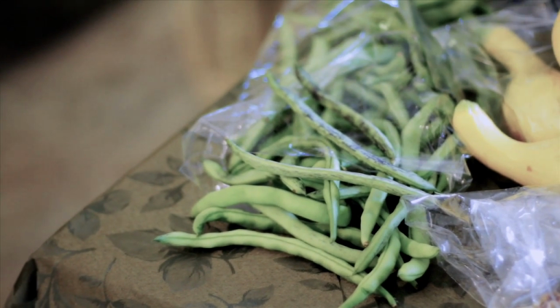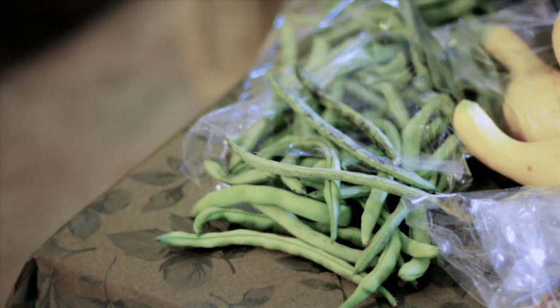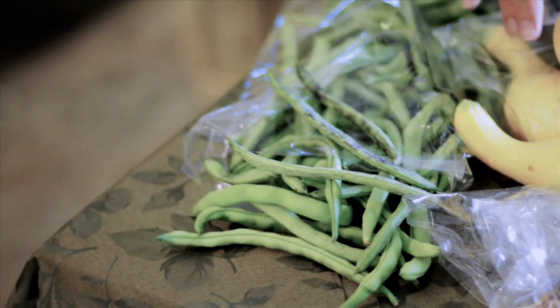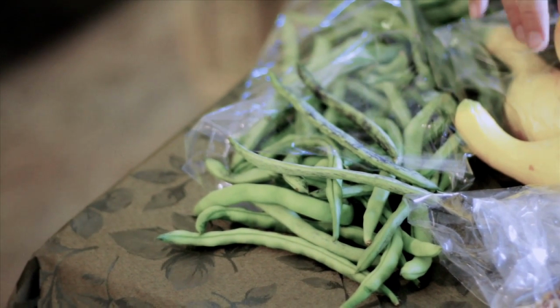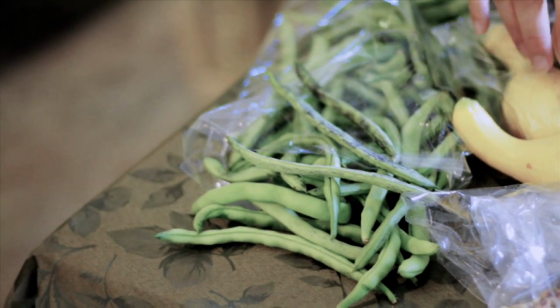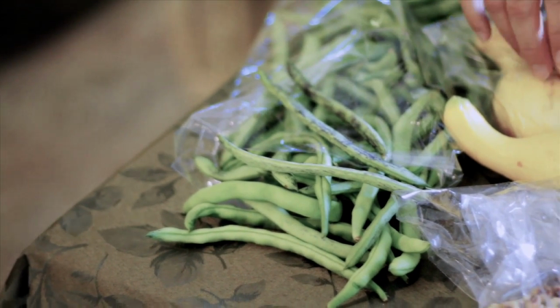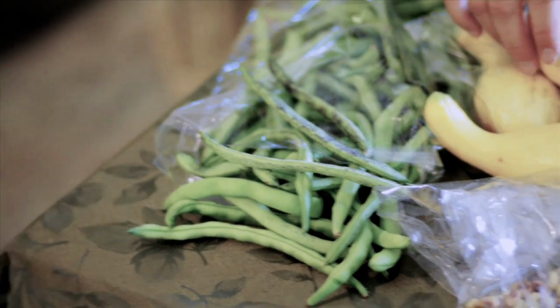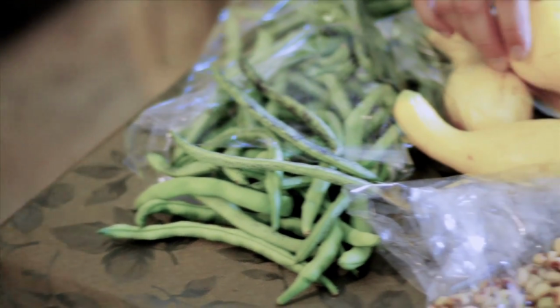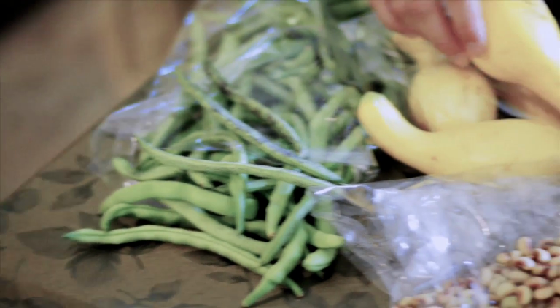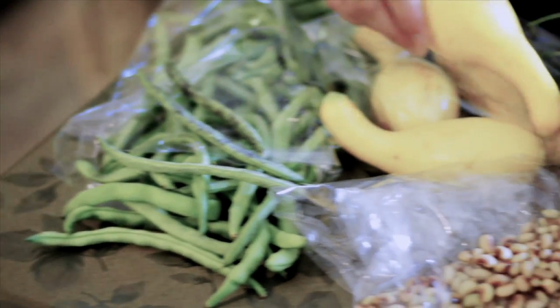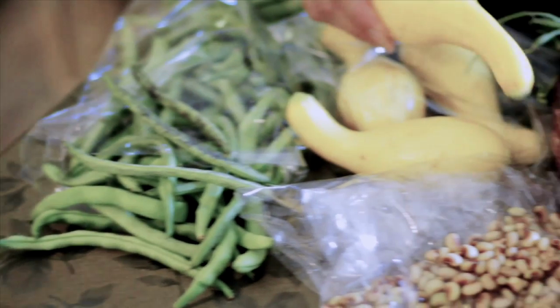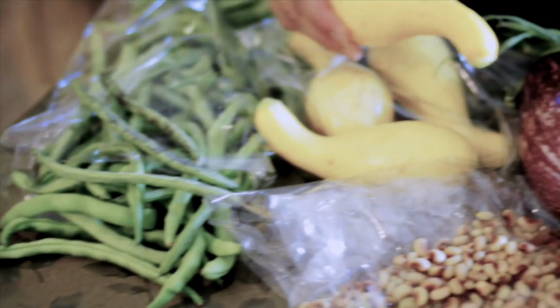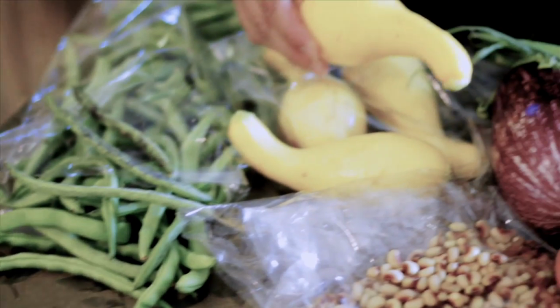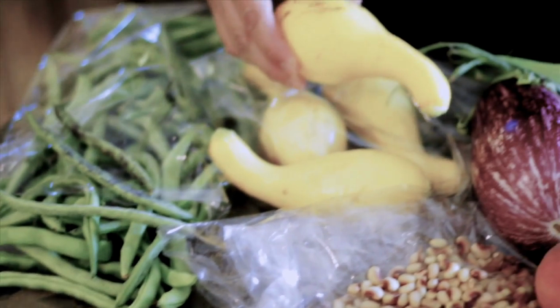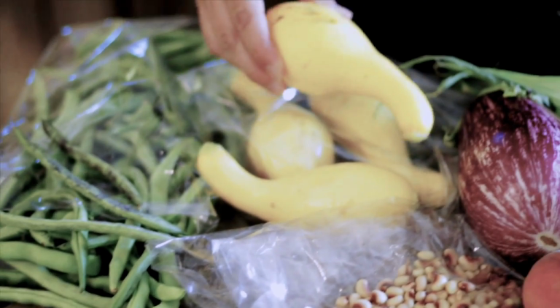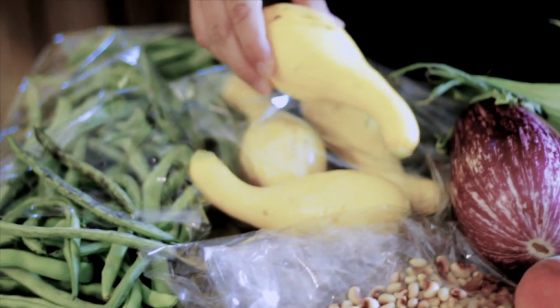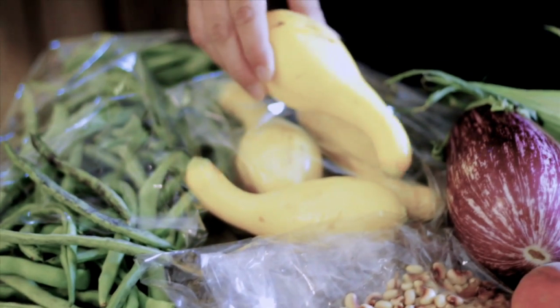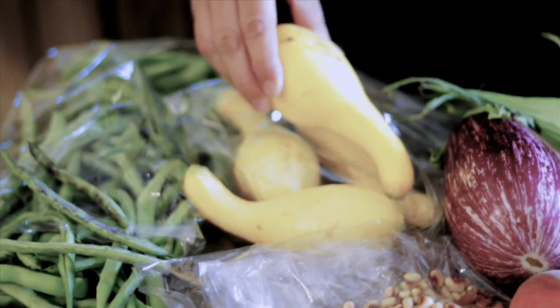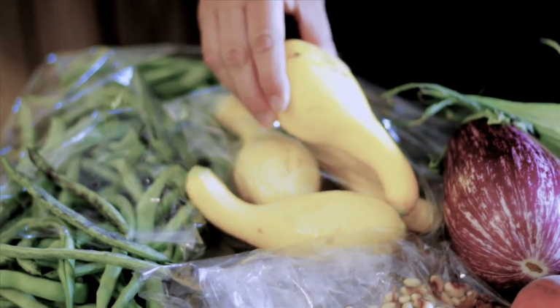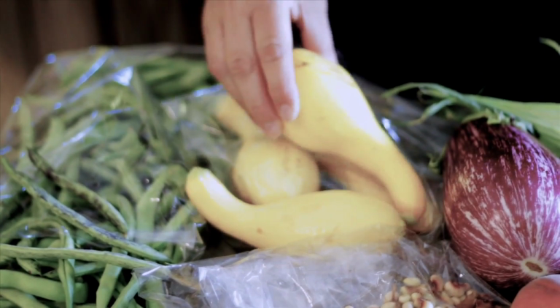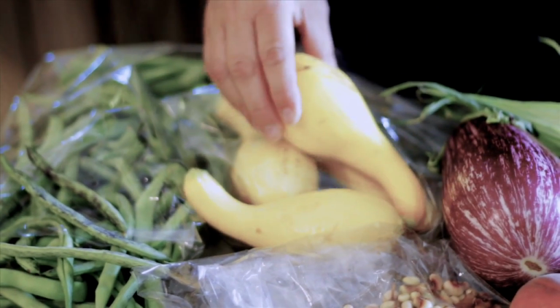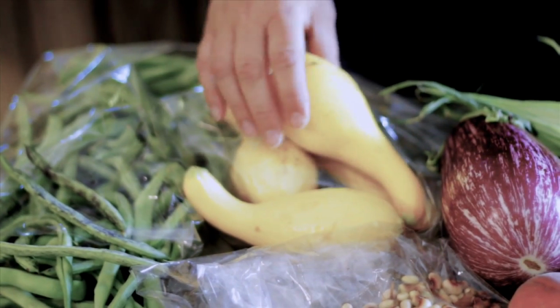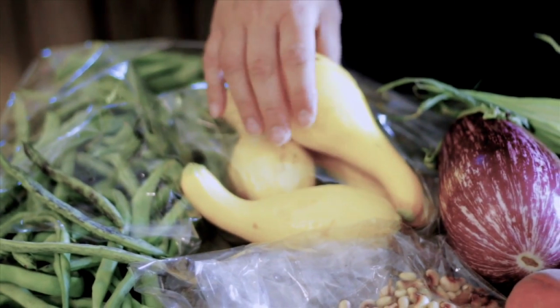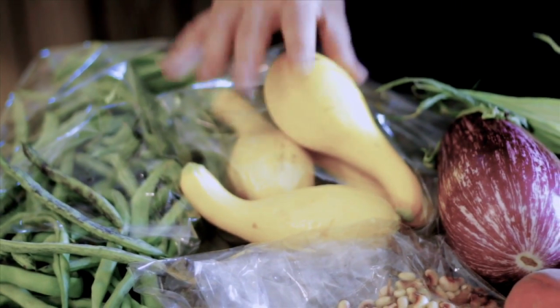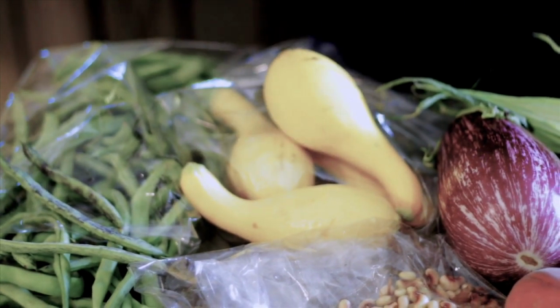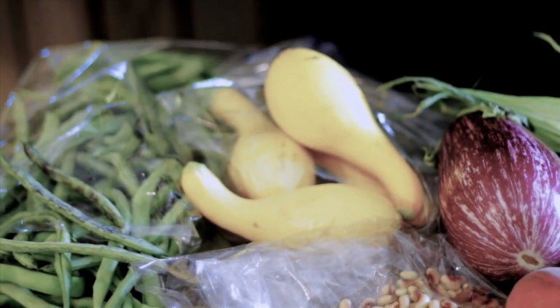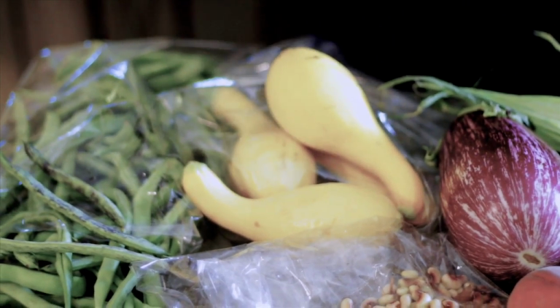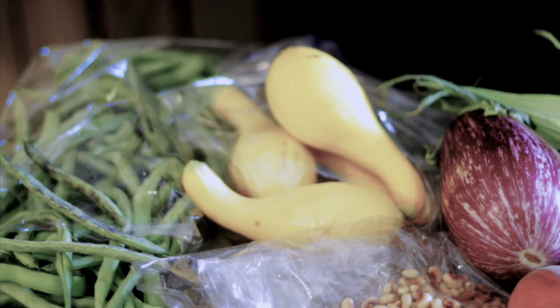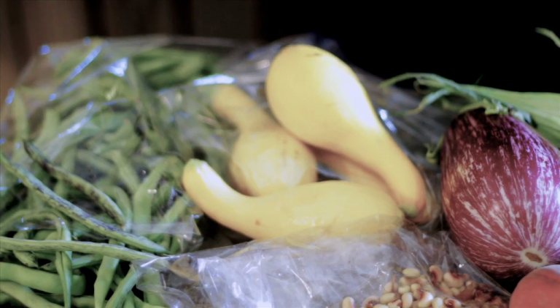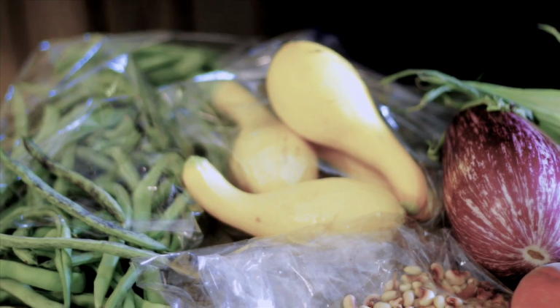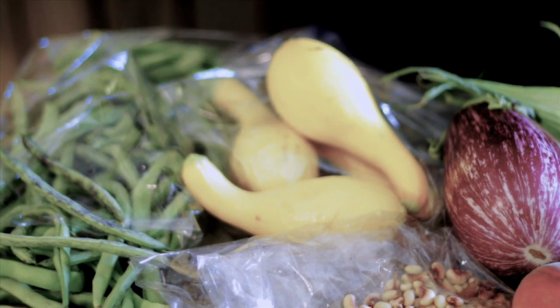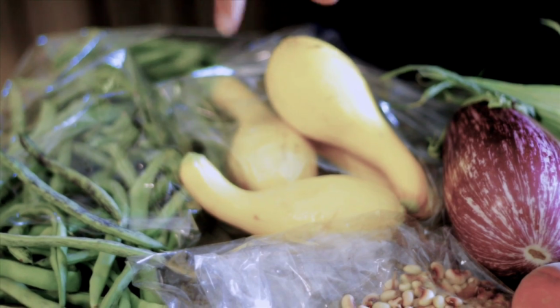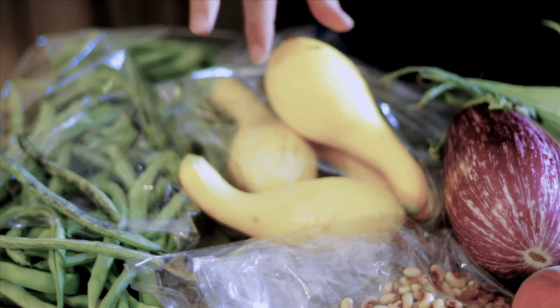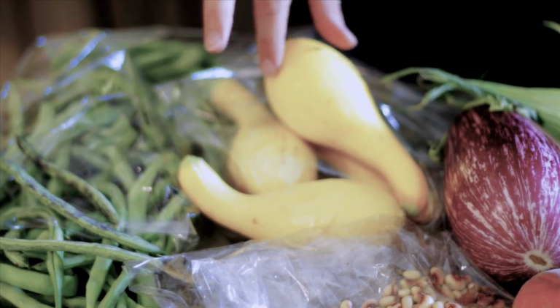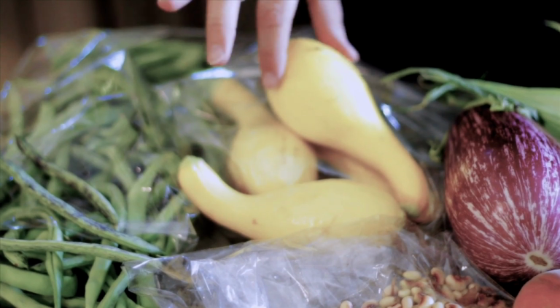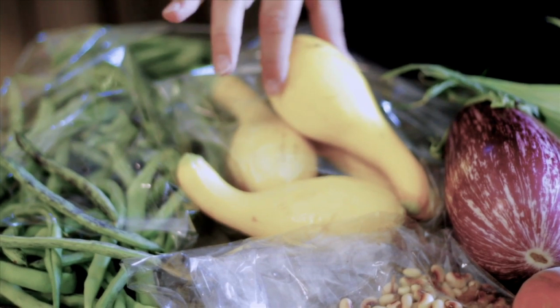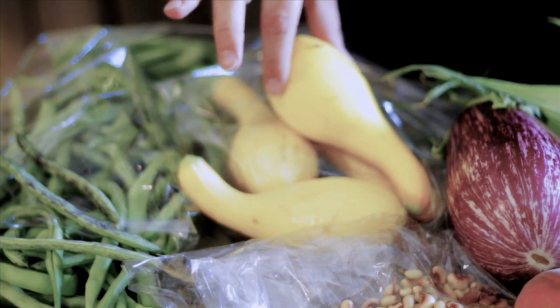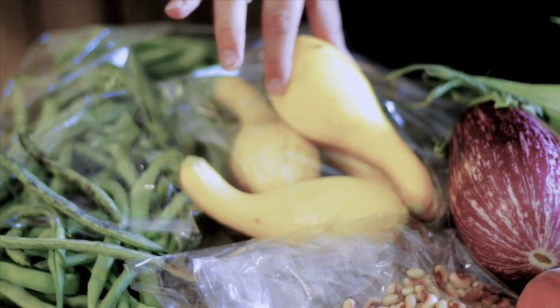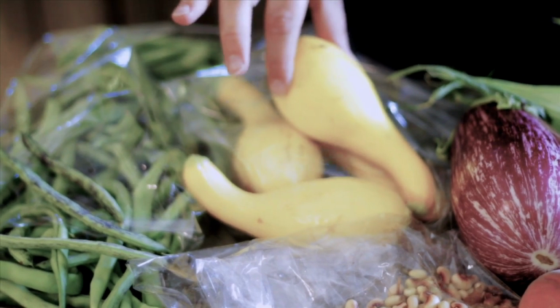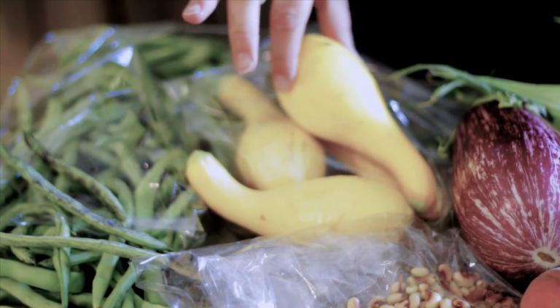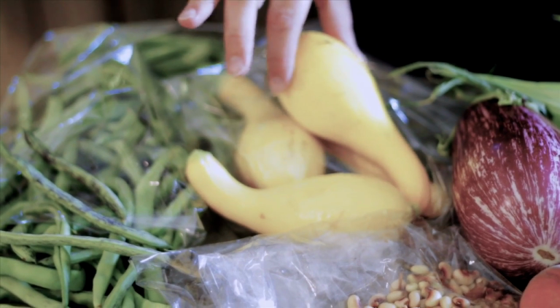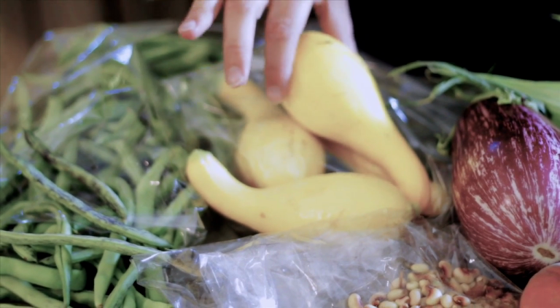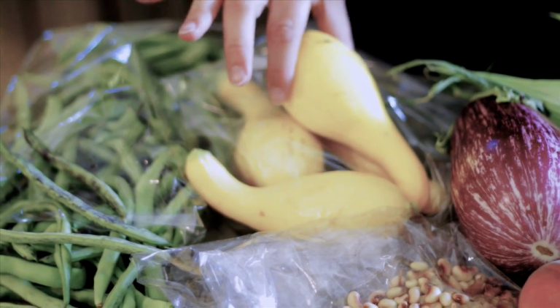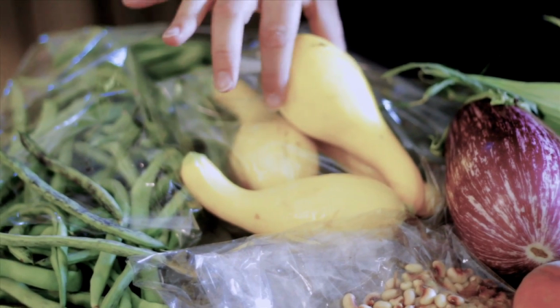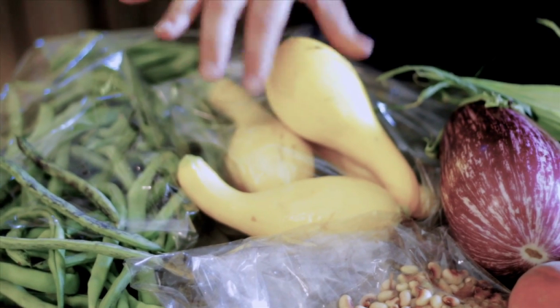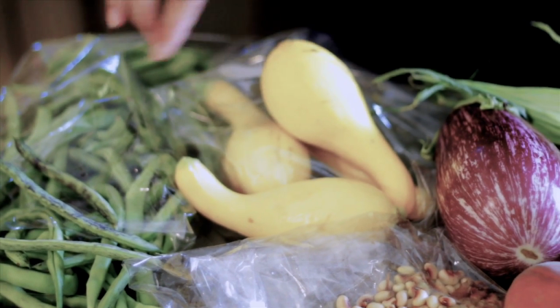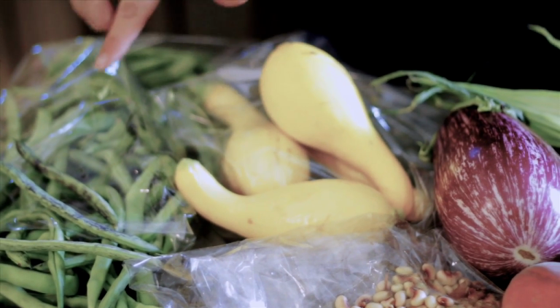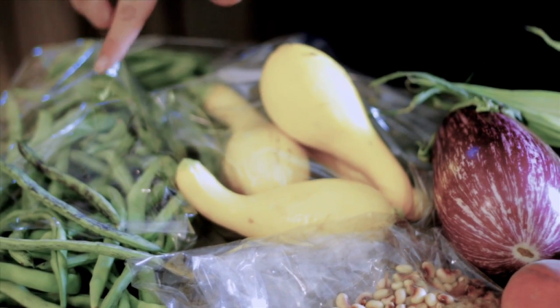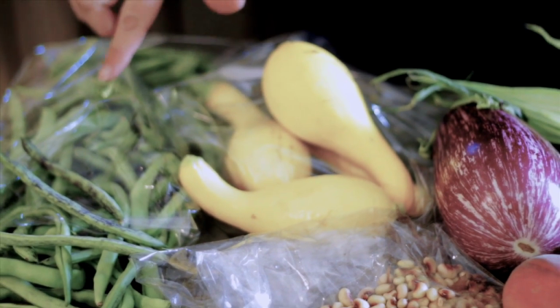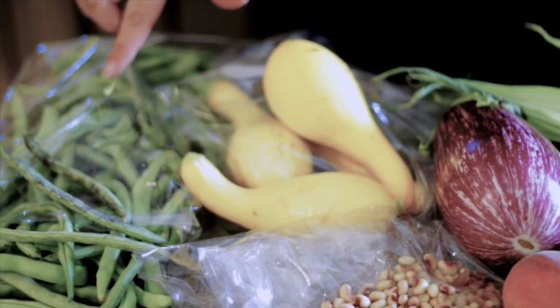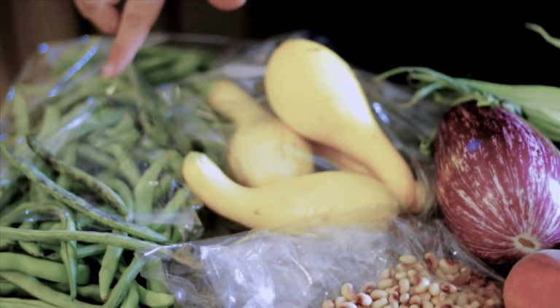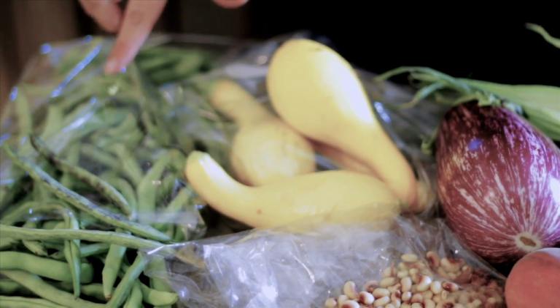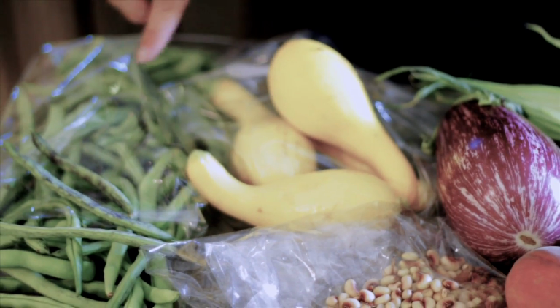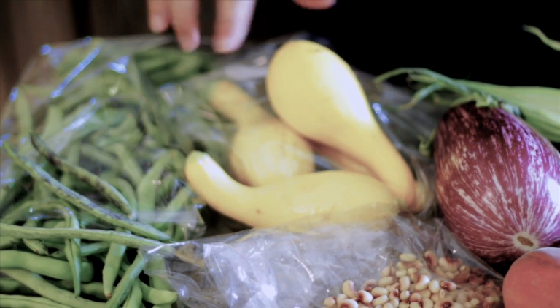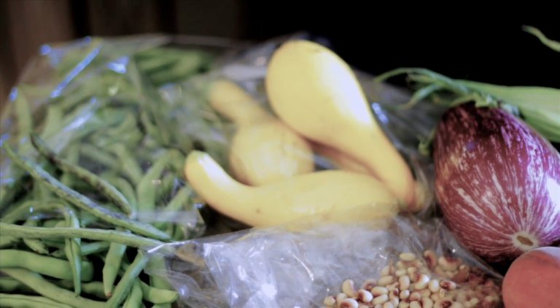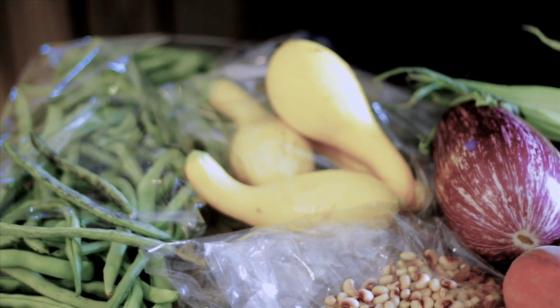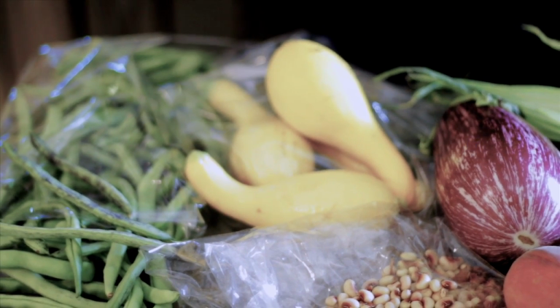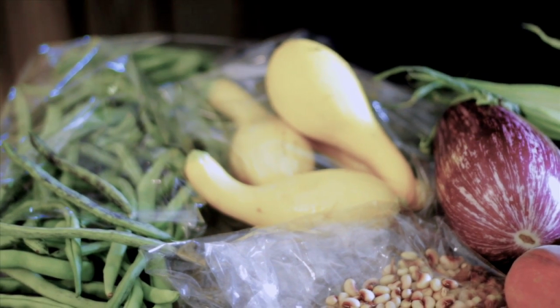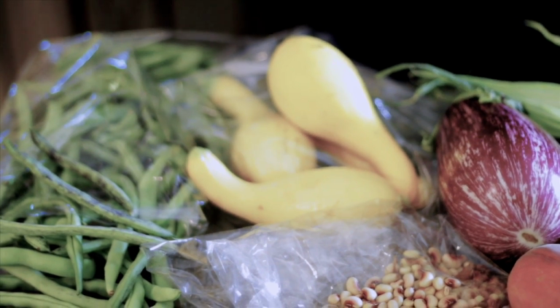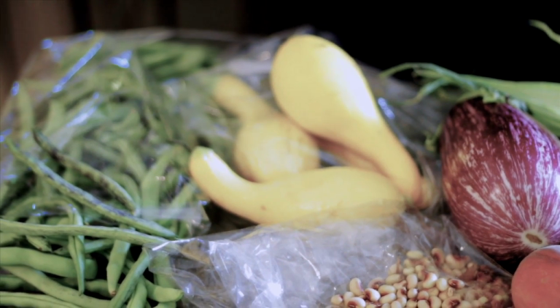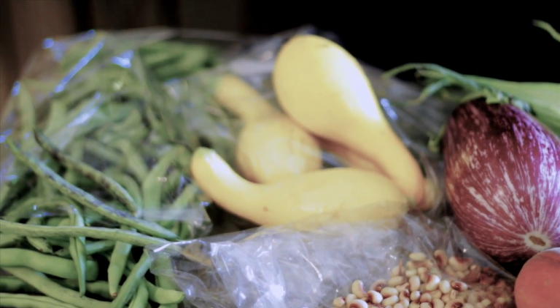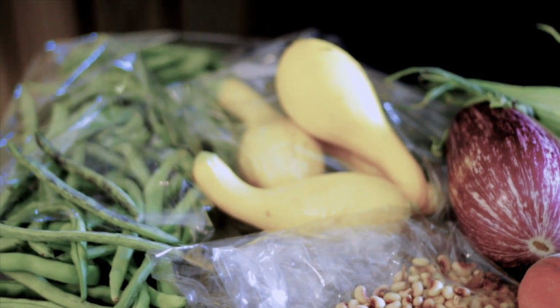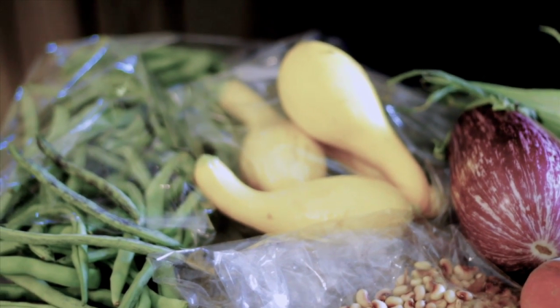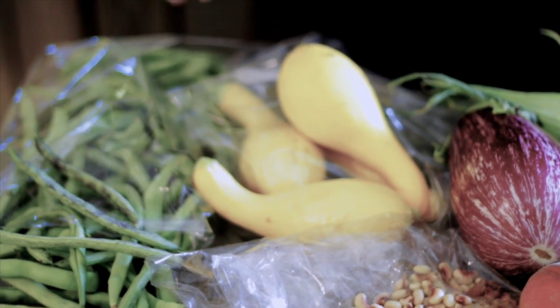Next we have yellow squash. Also very easy to sauté on top of the stove. If I put it in with these rattlesnake beans, I can sneak it in on my son.